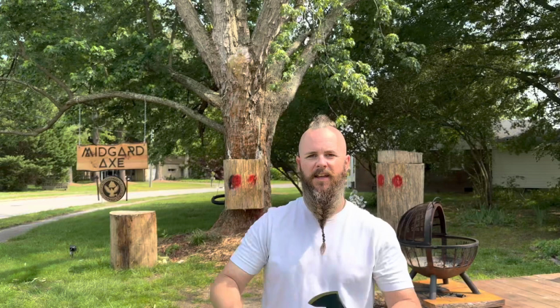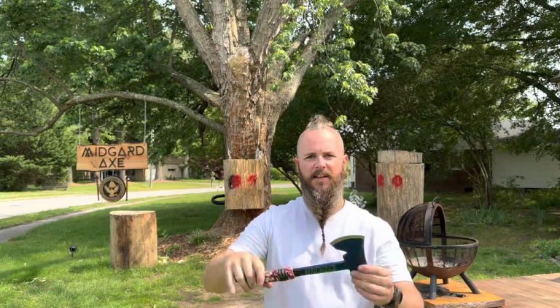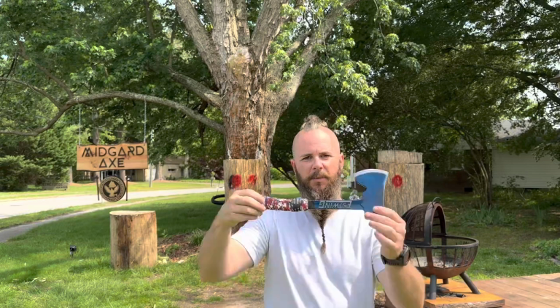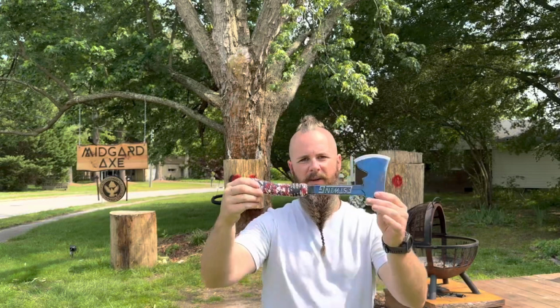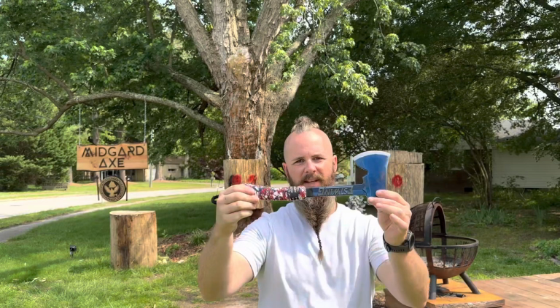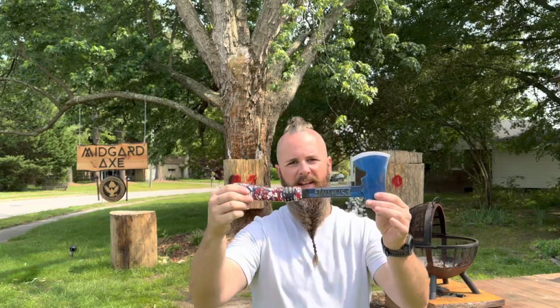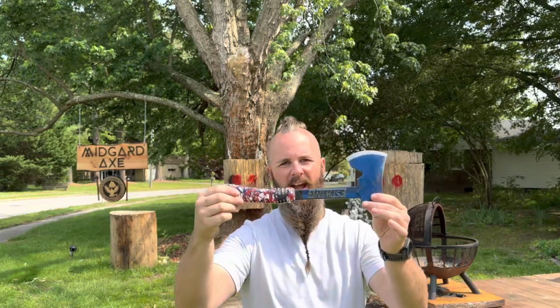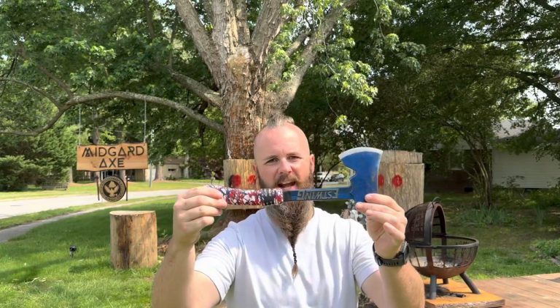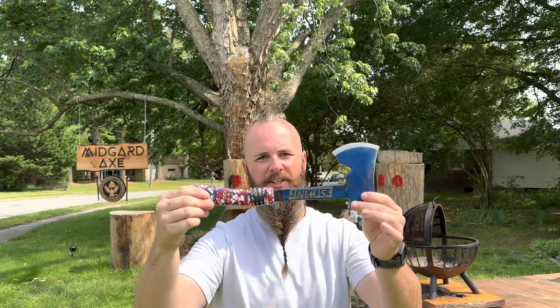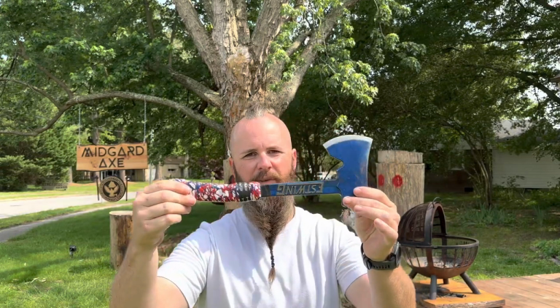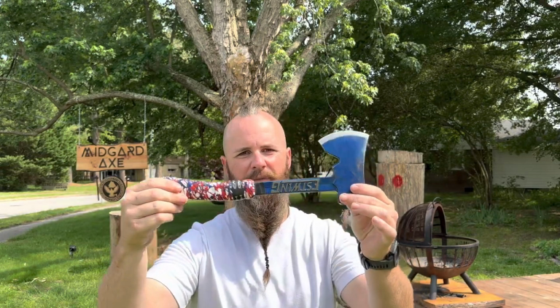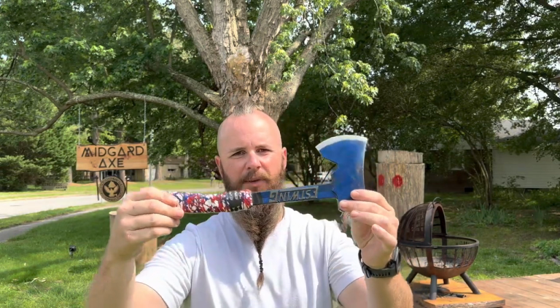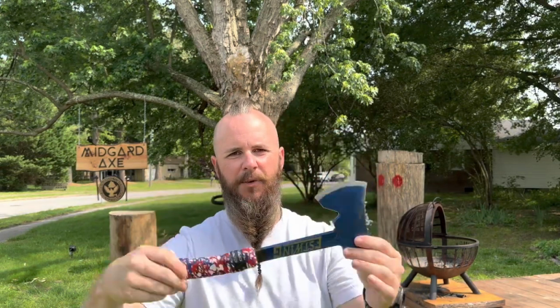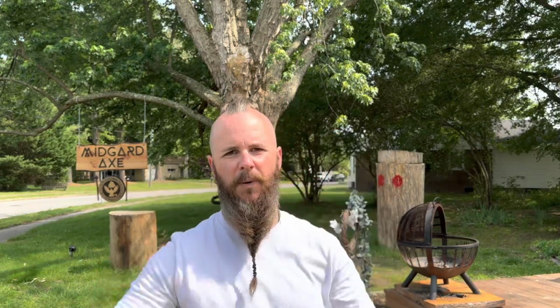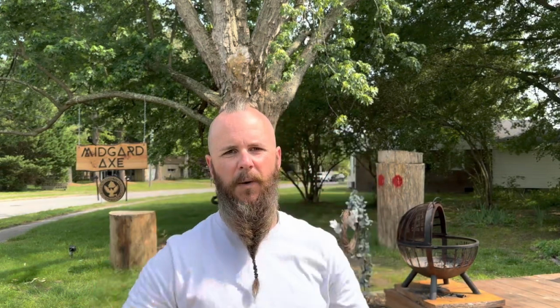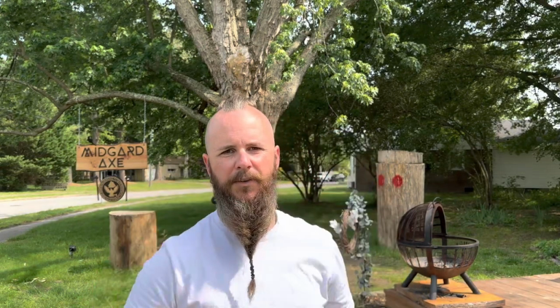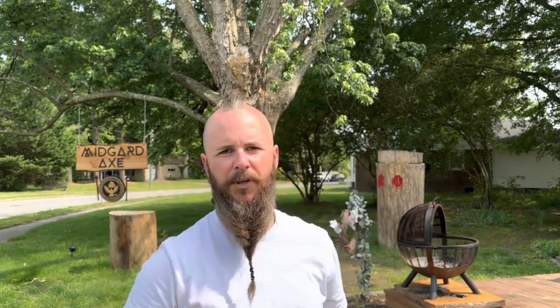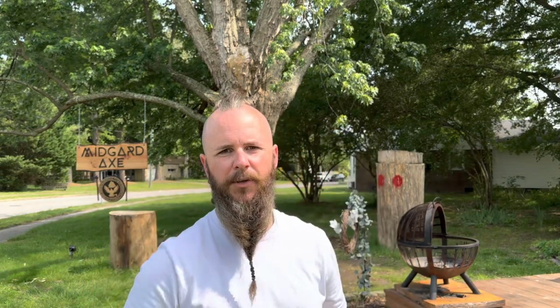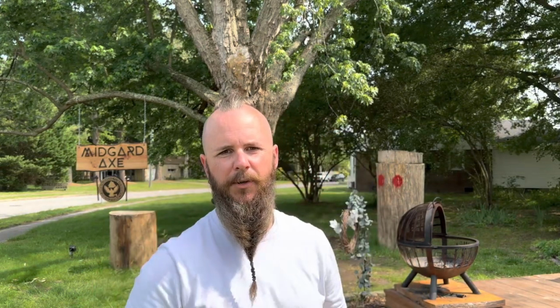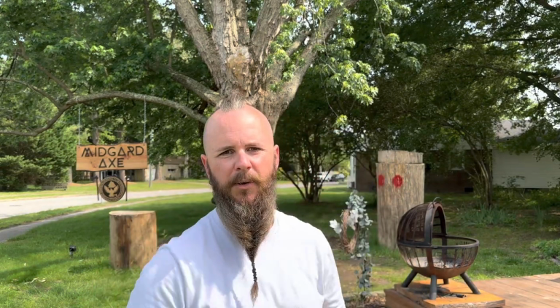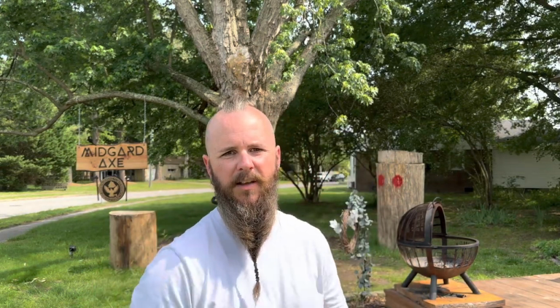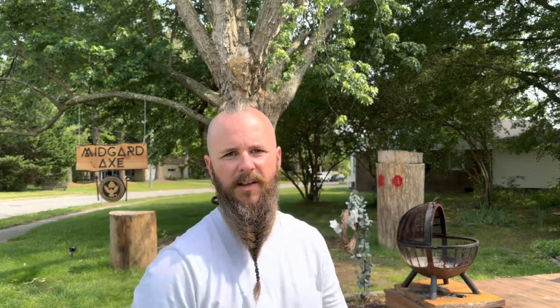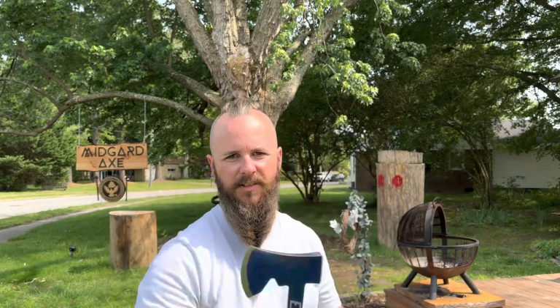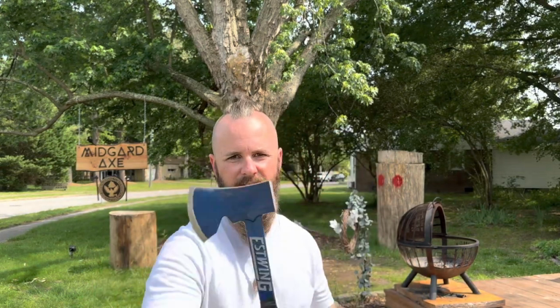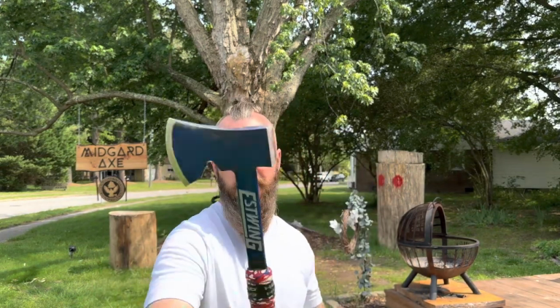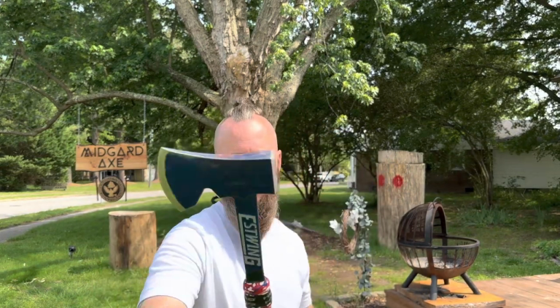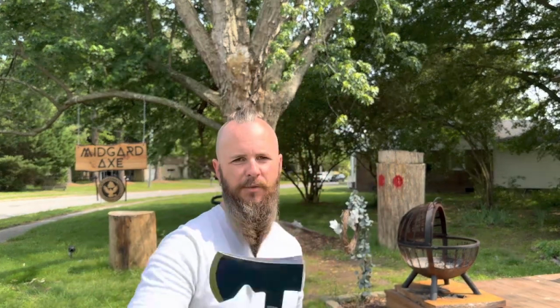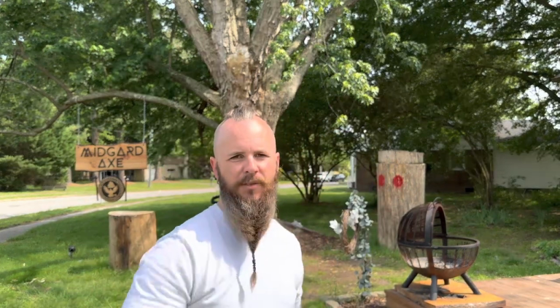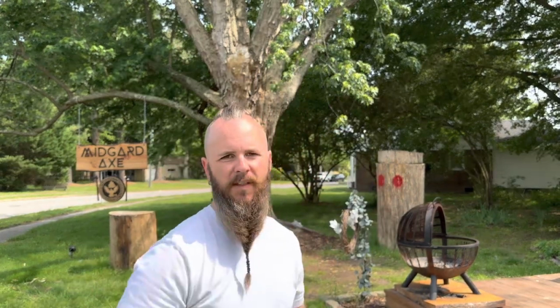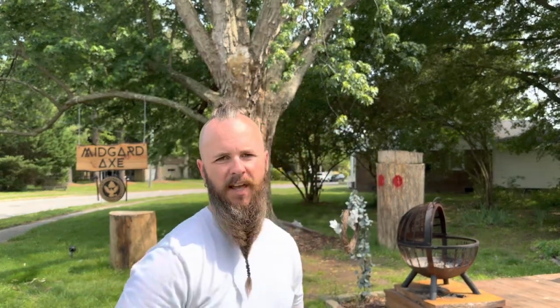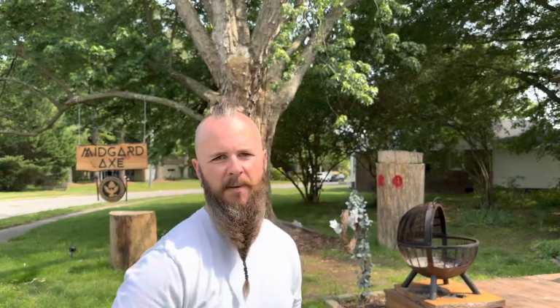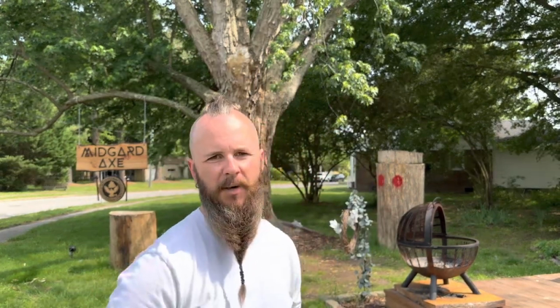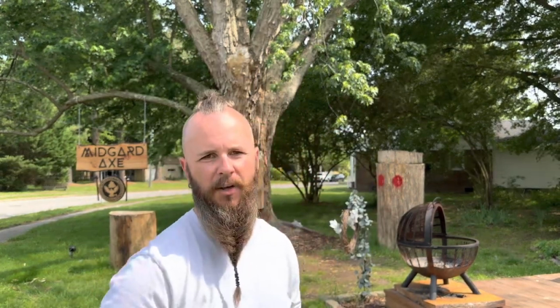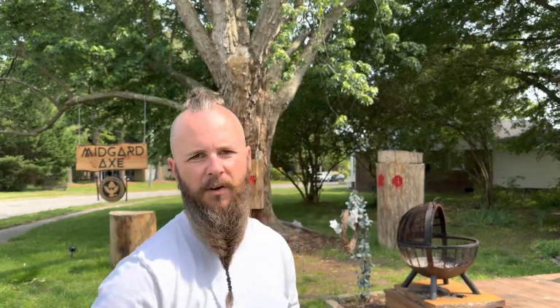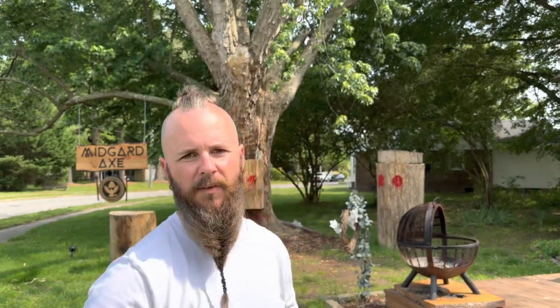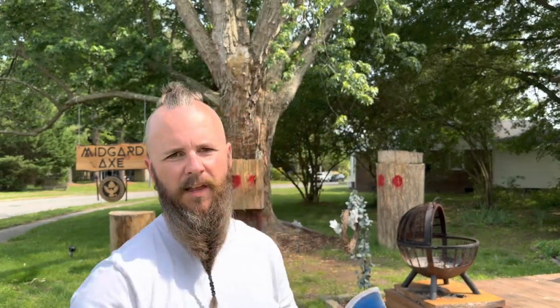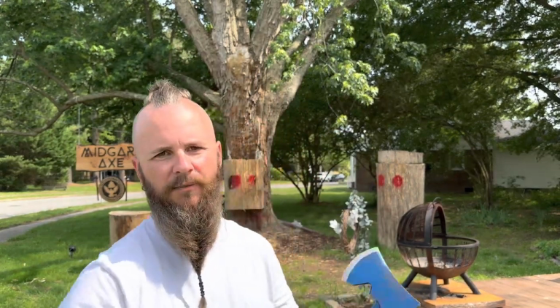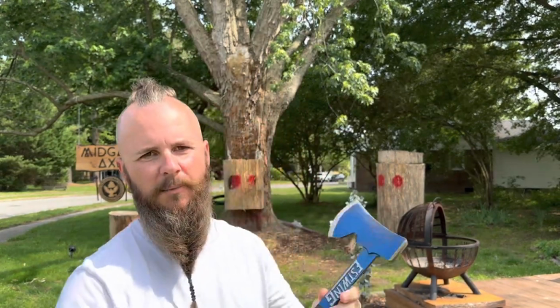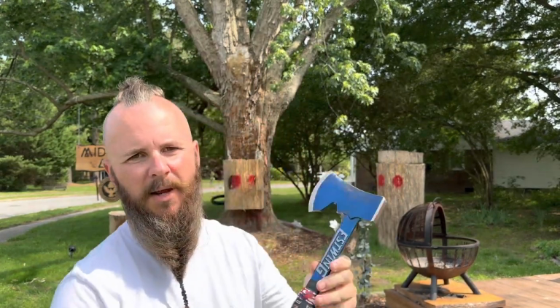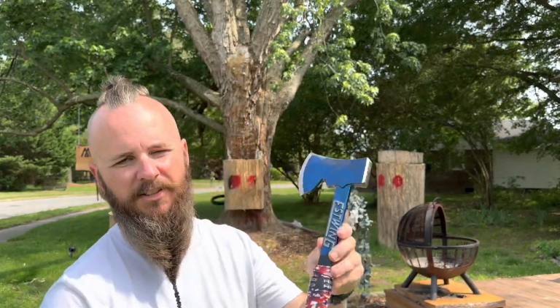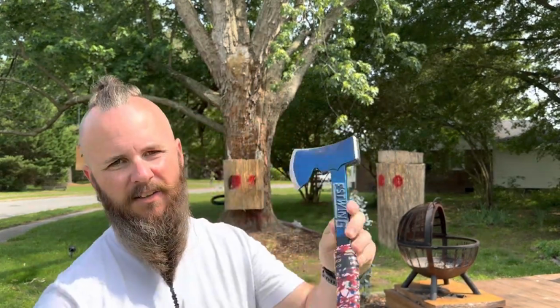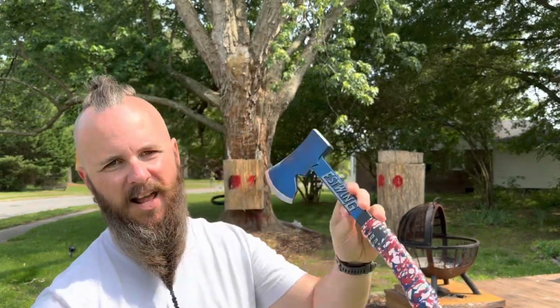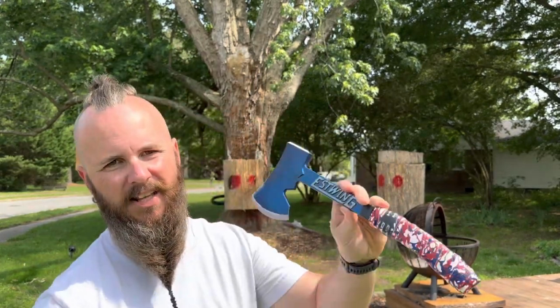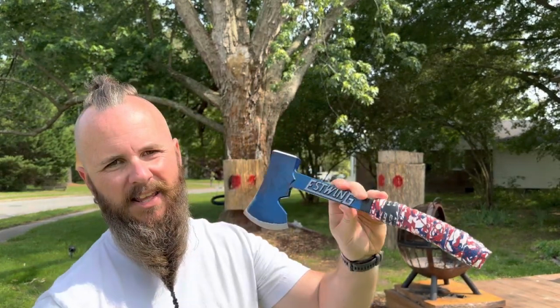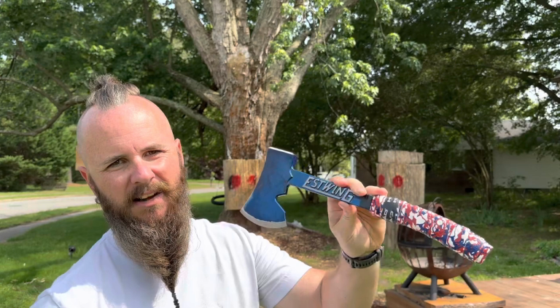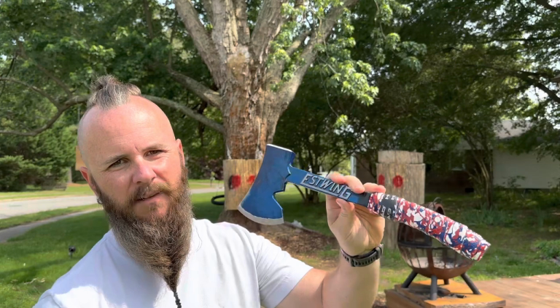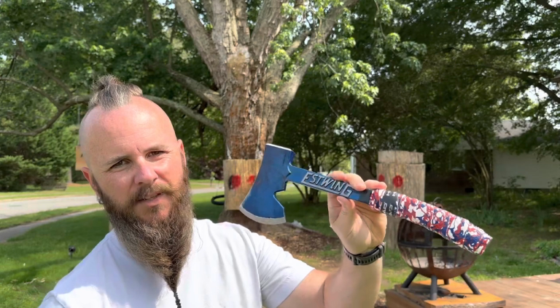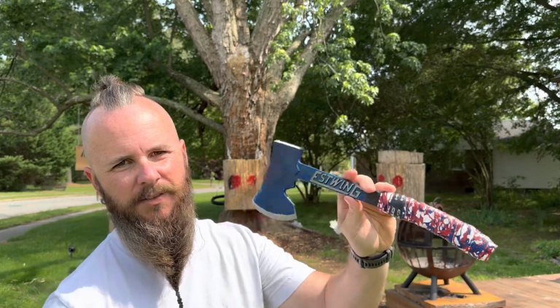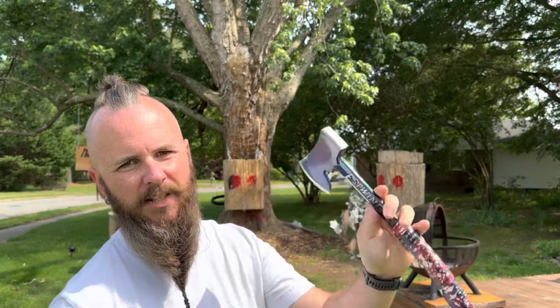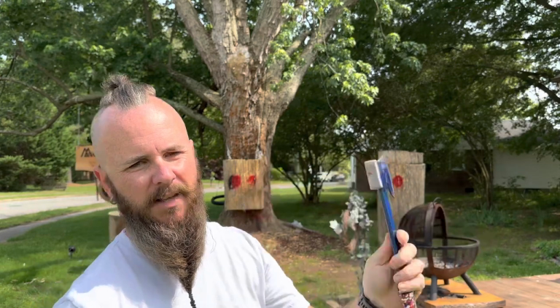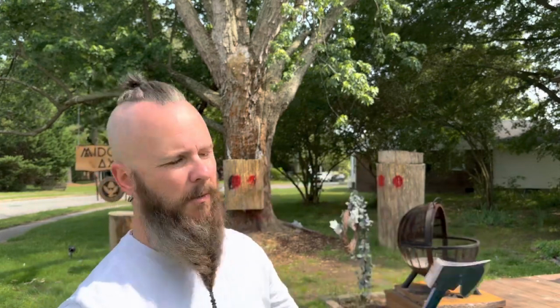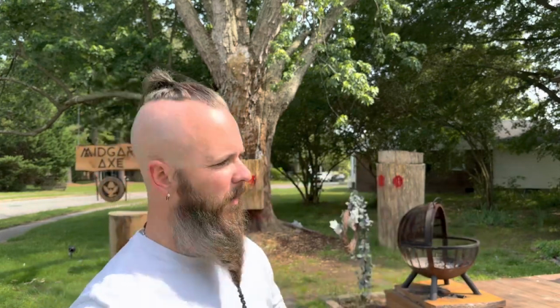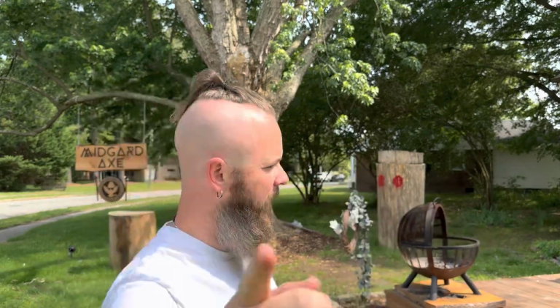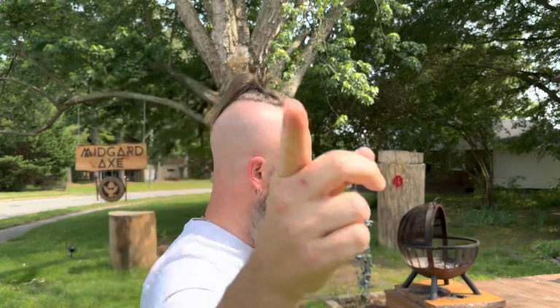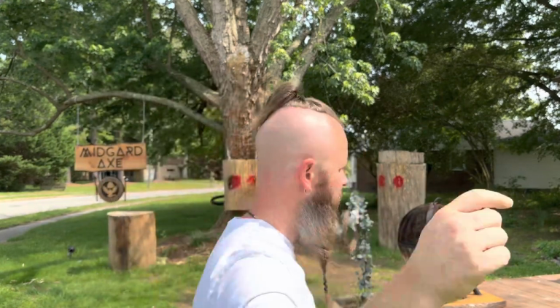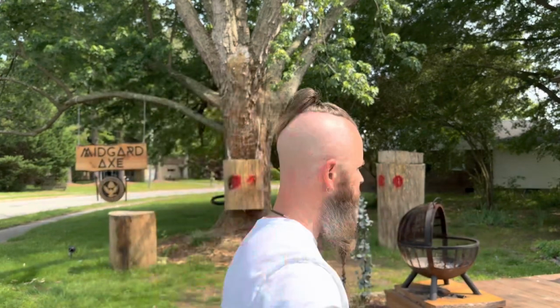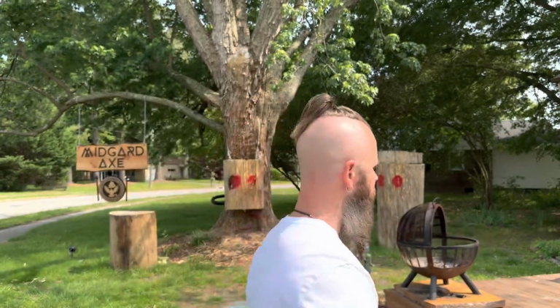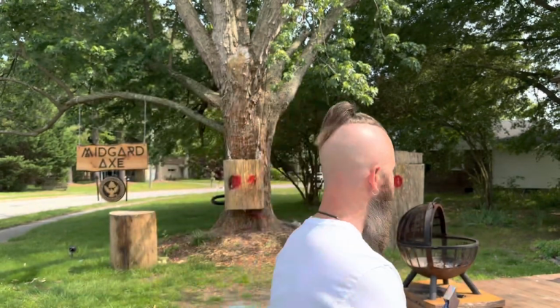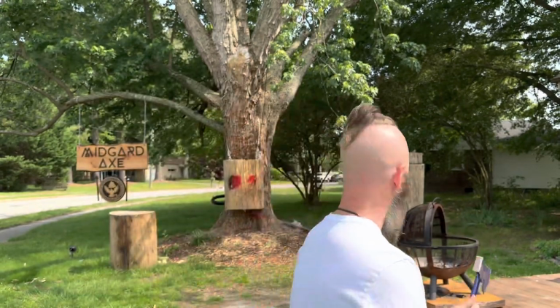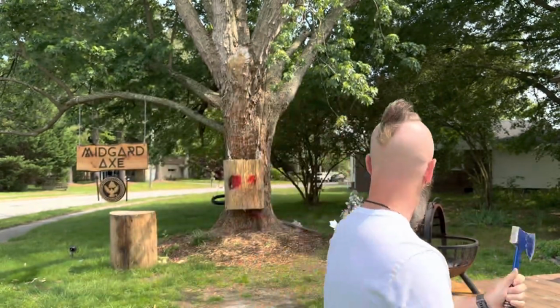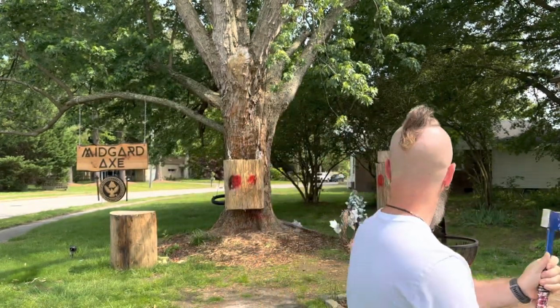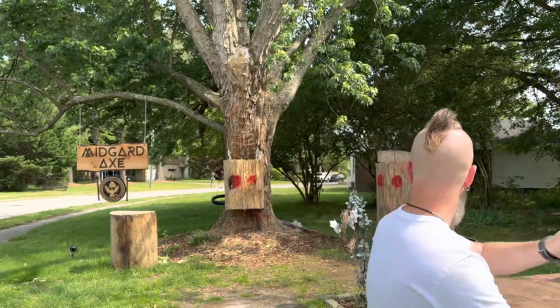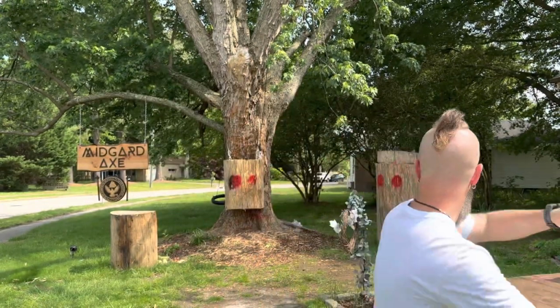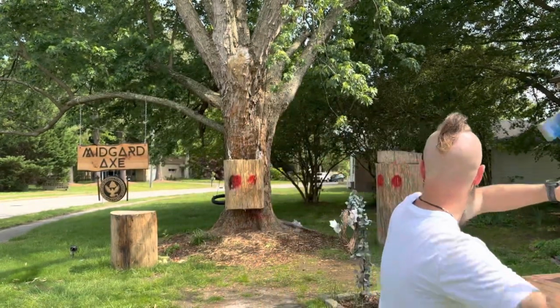Yes, wing hatchet review part two — stay tuned to the end. I'm going to go over the information on how to get in on the giveaway, so let's get into it.